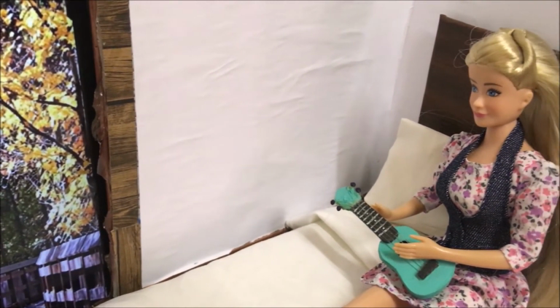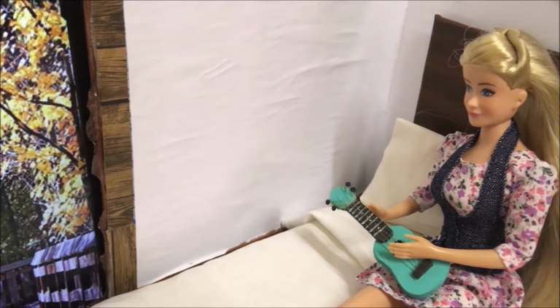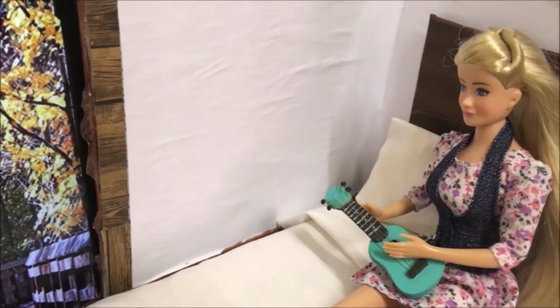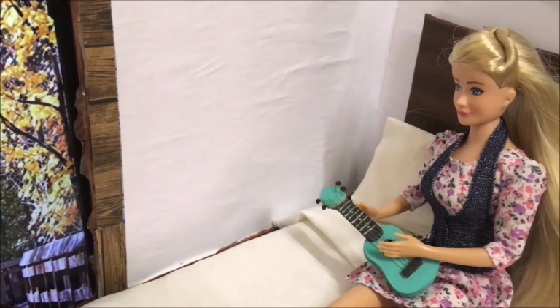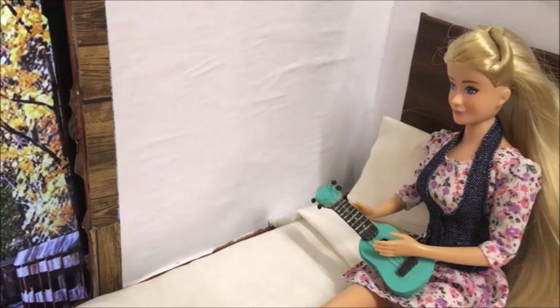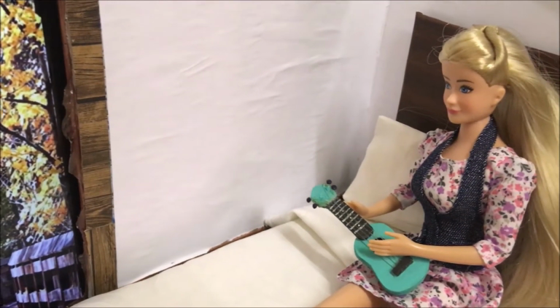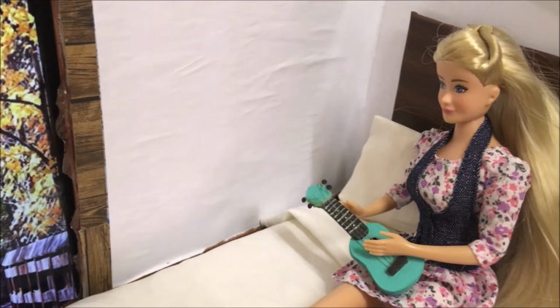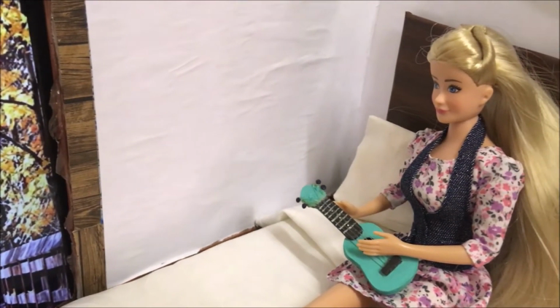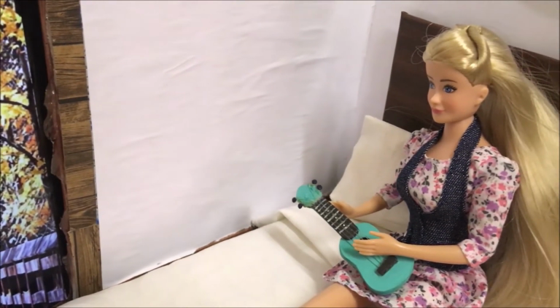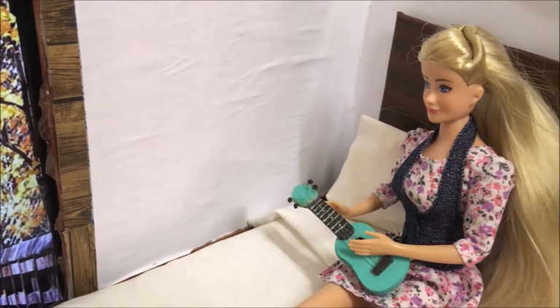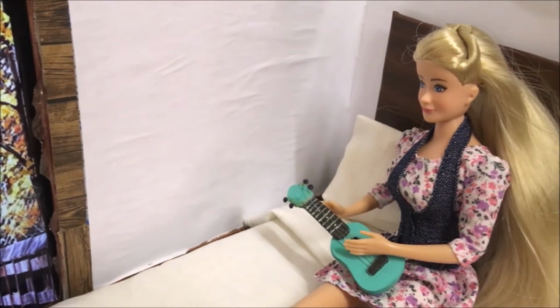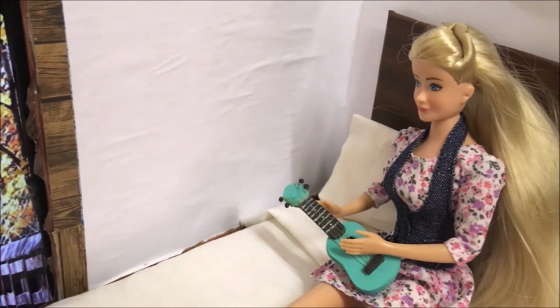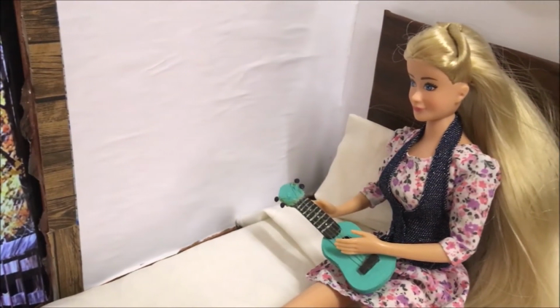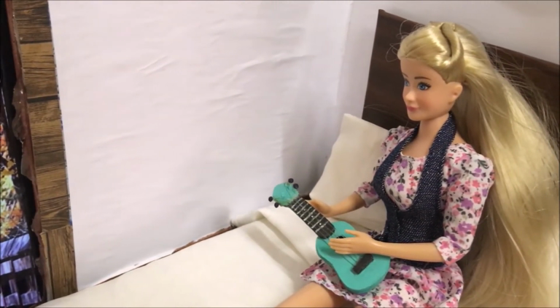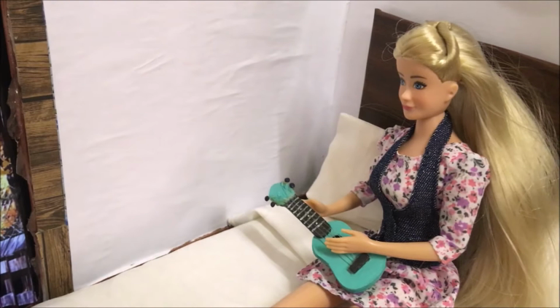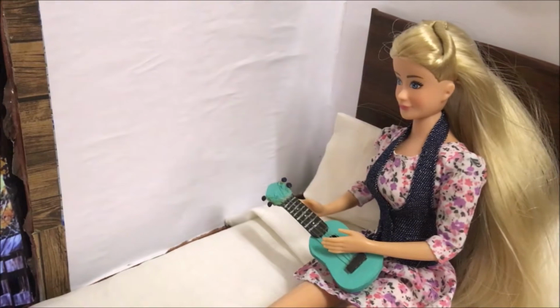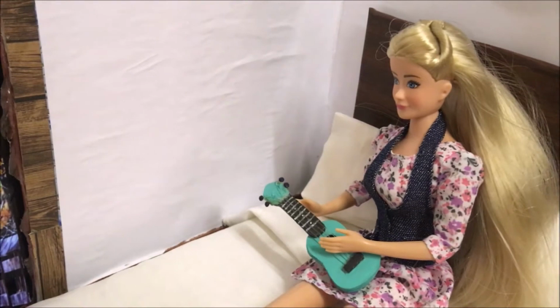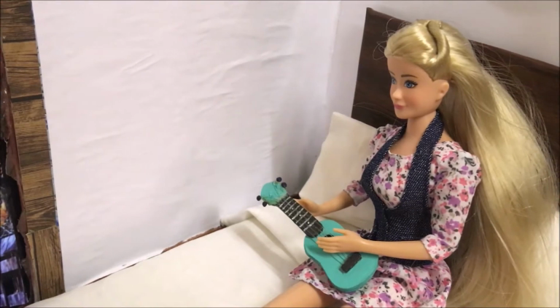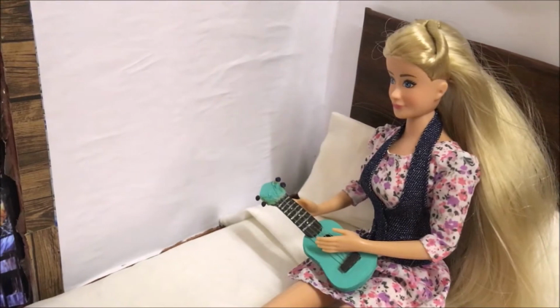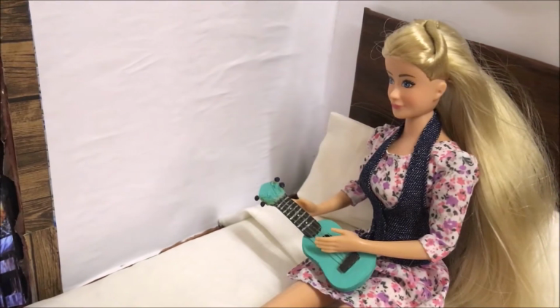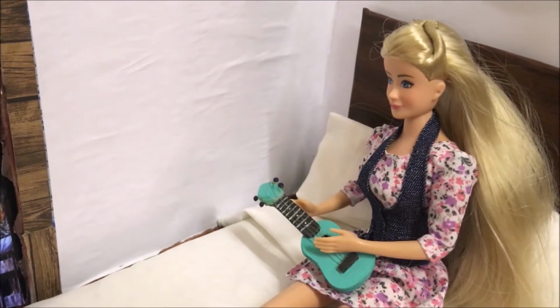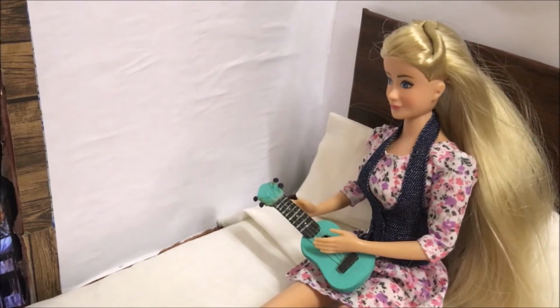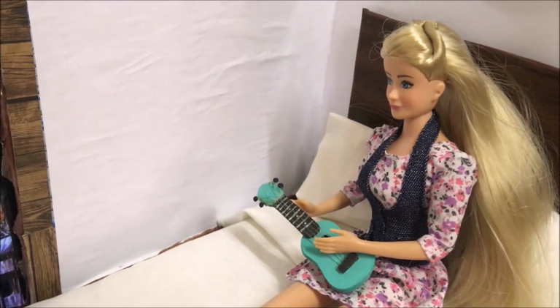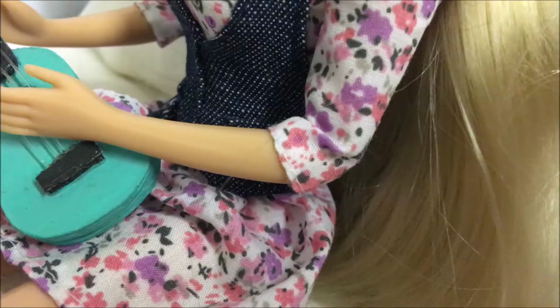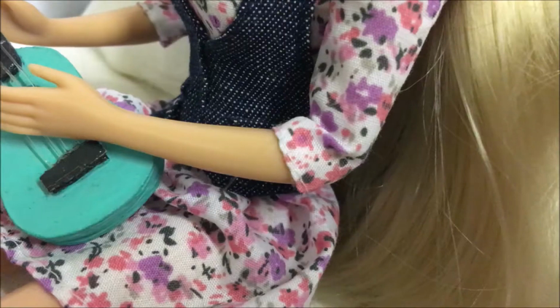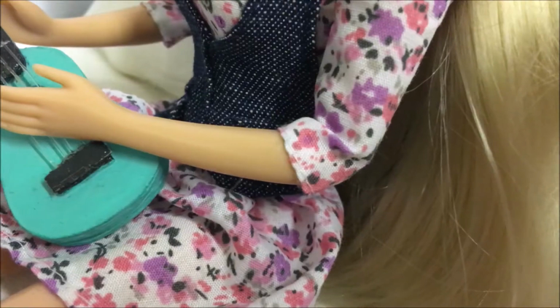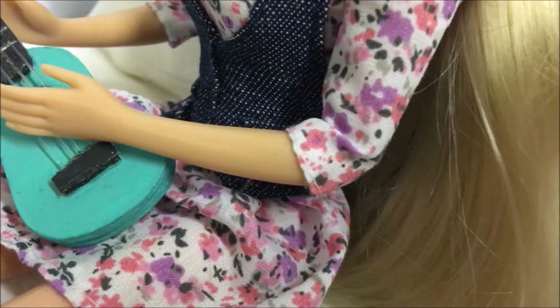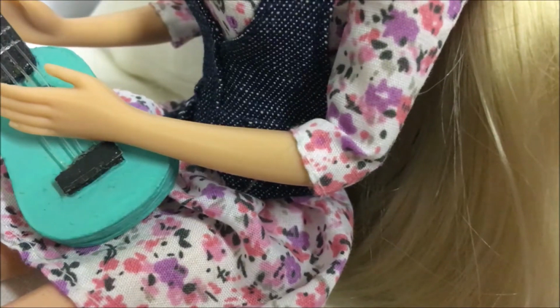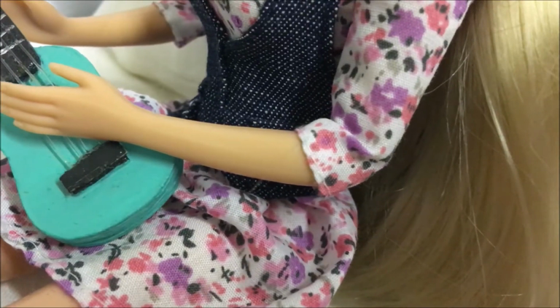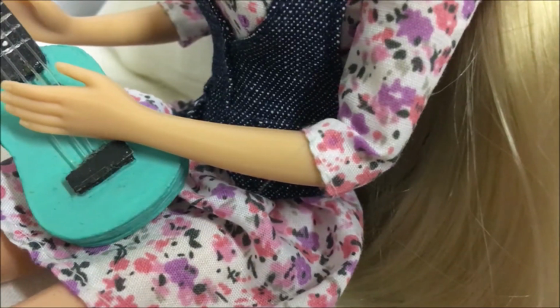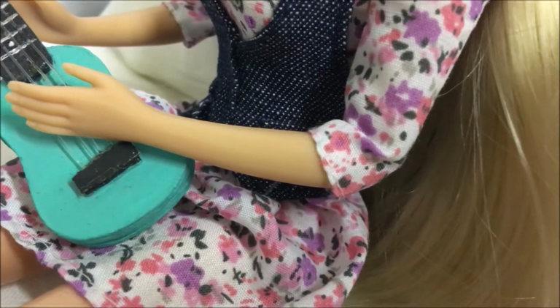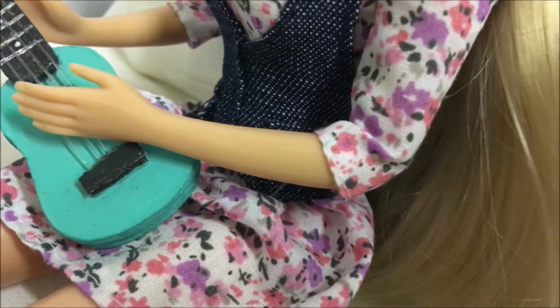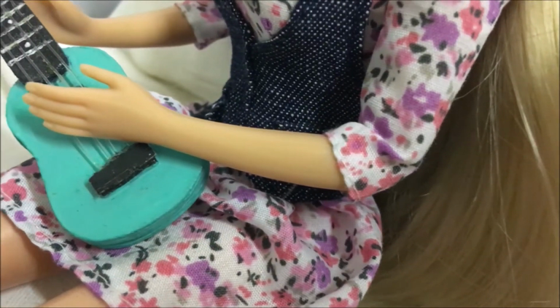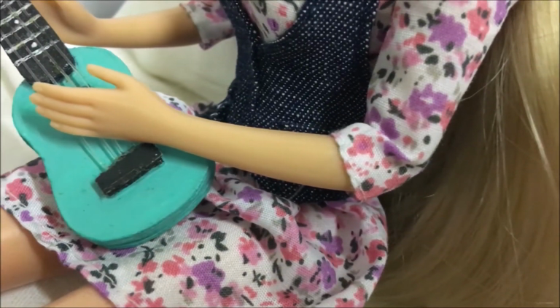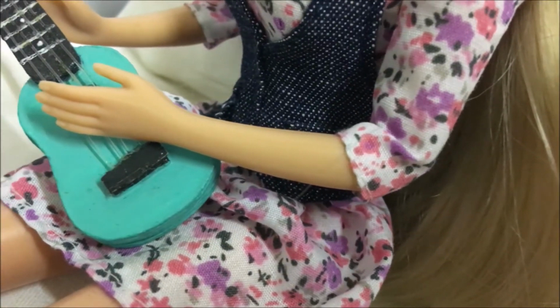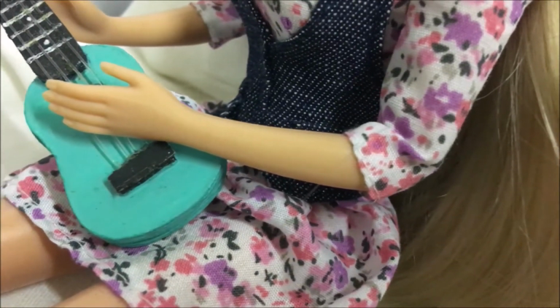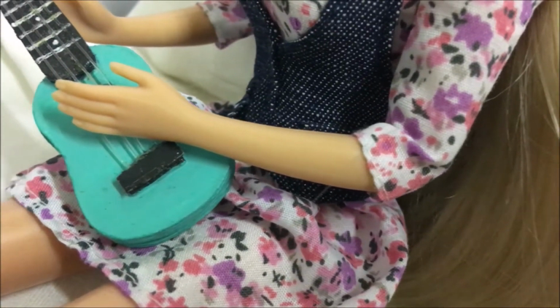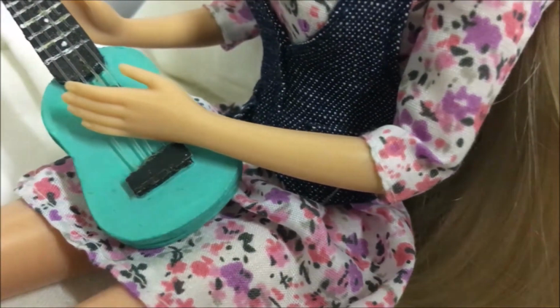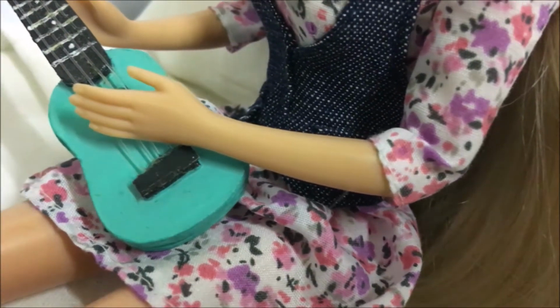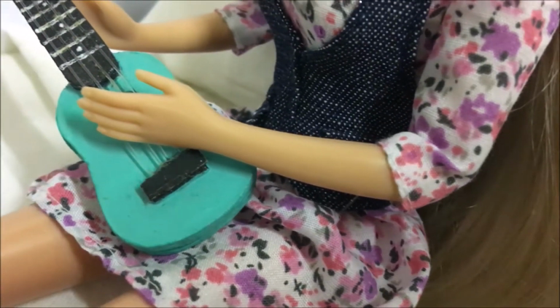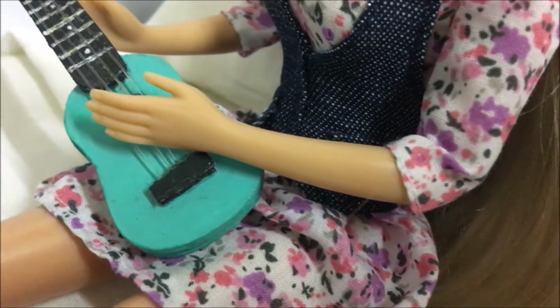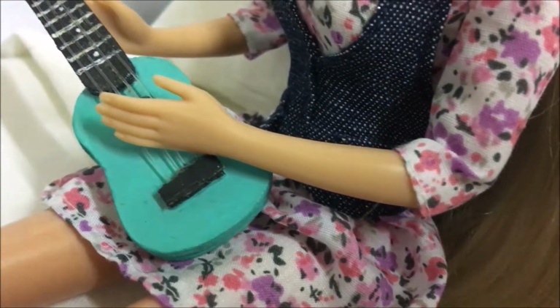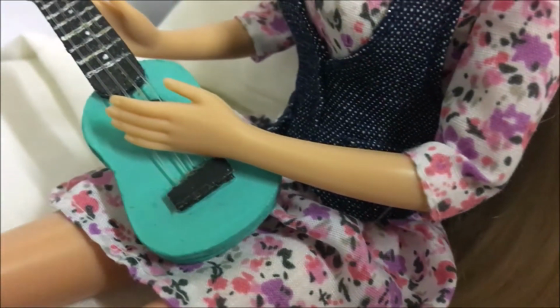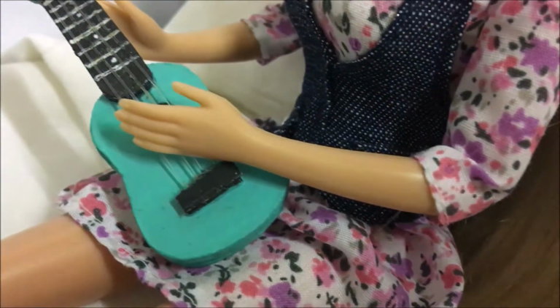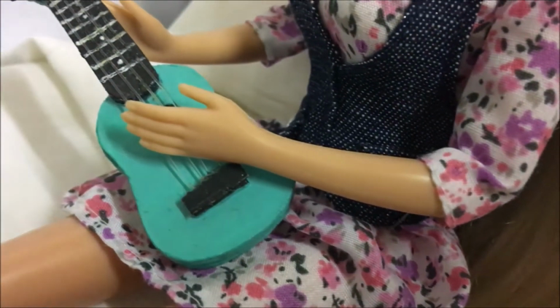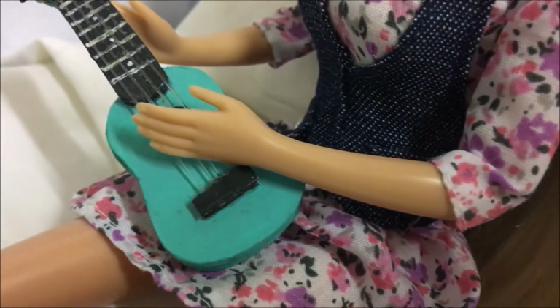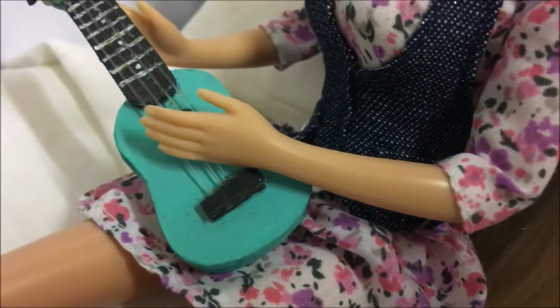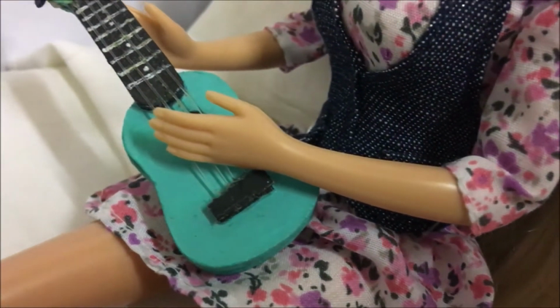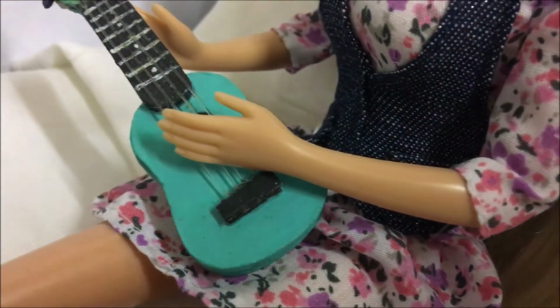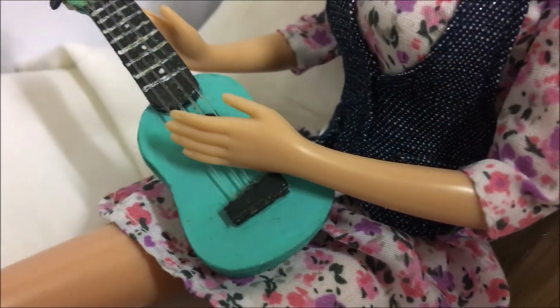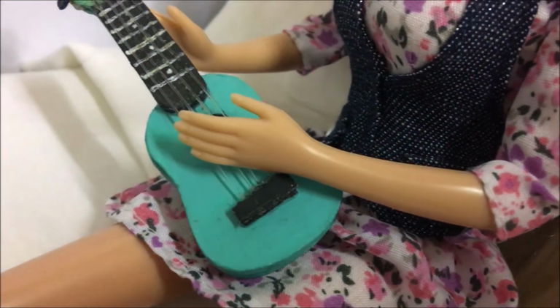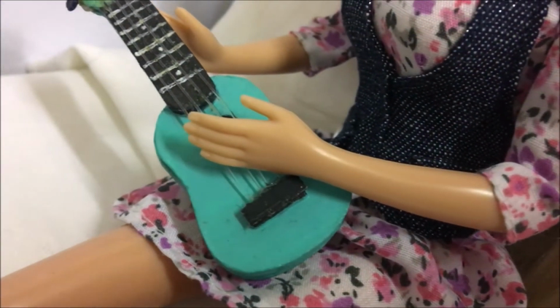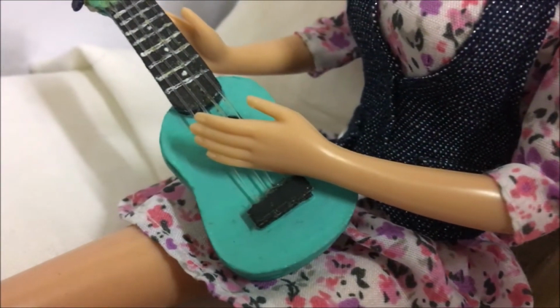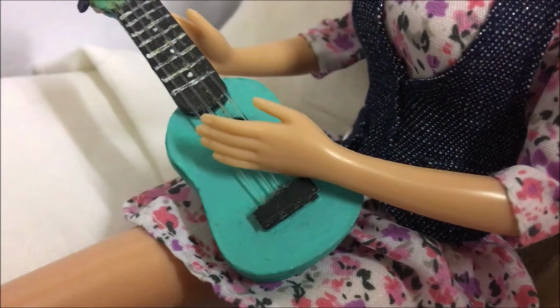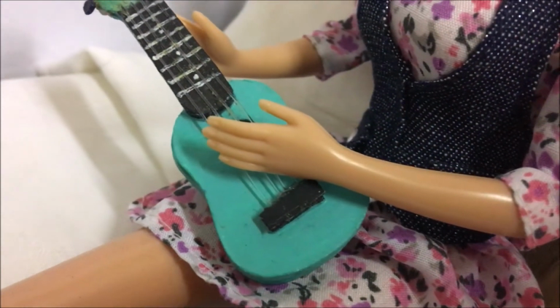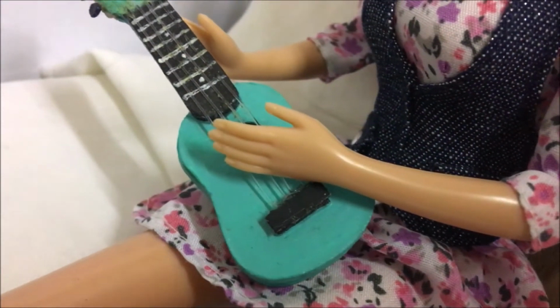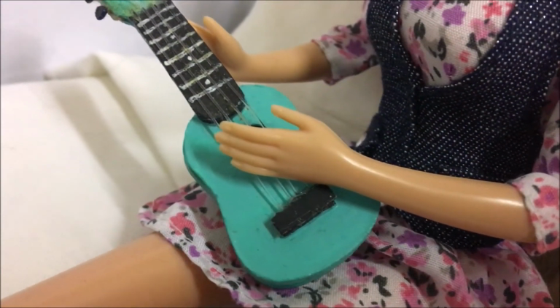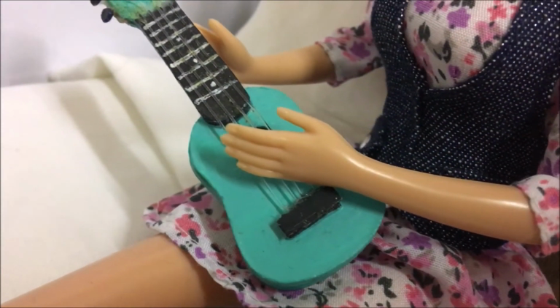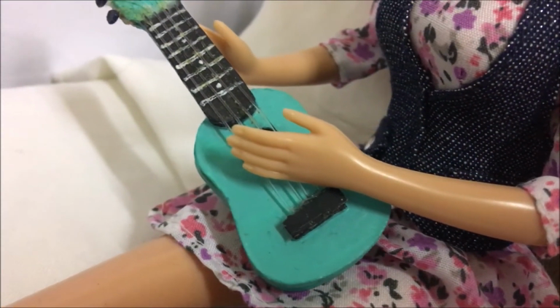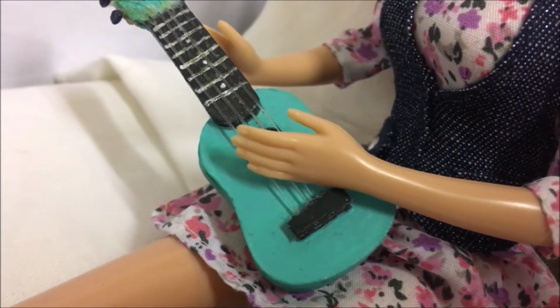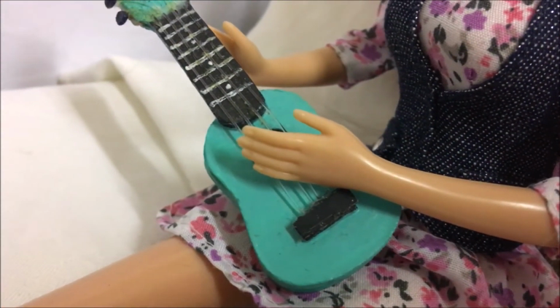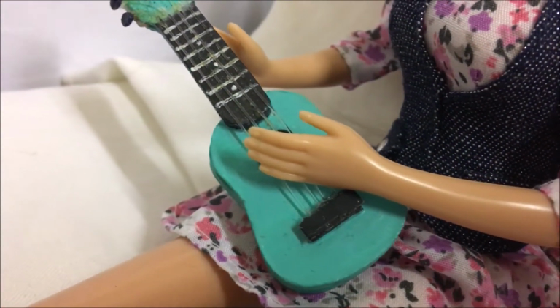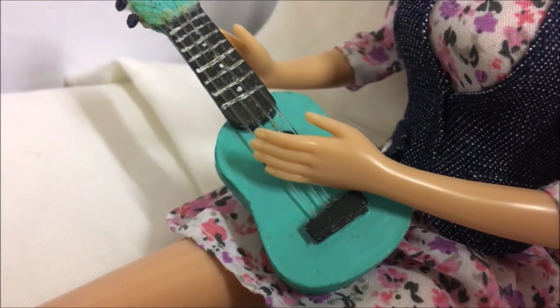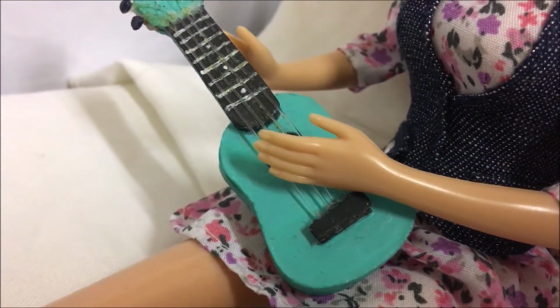Hi guys! In this tutorial I'm going to show you how to make this cute miniature ukulele.